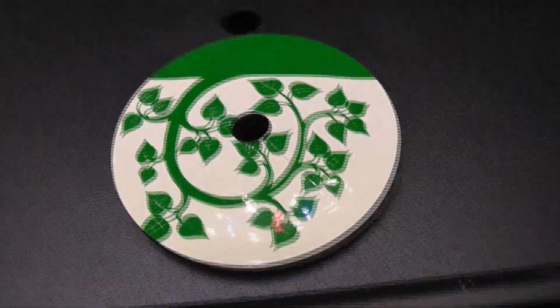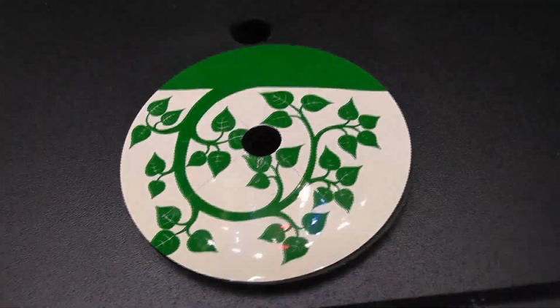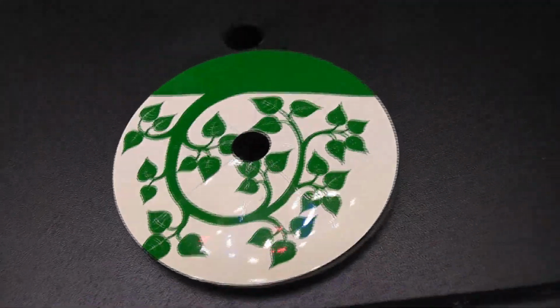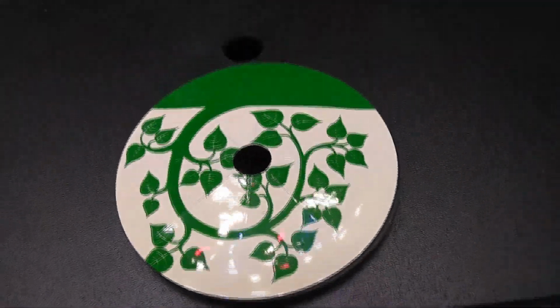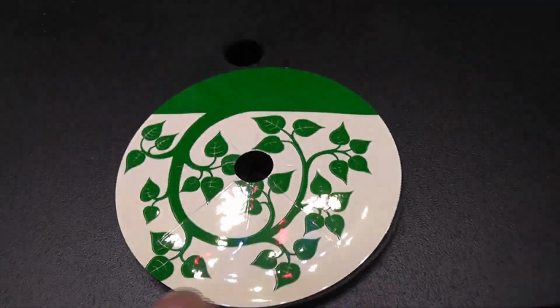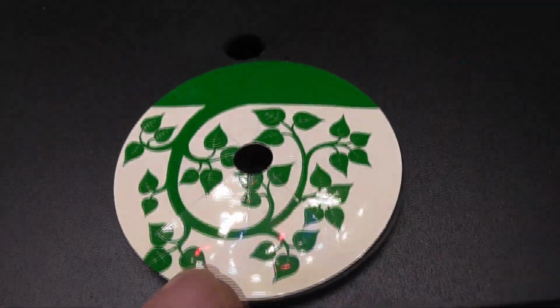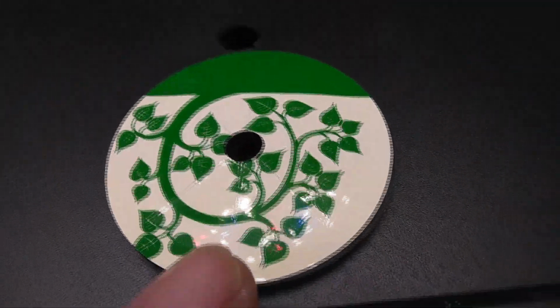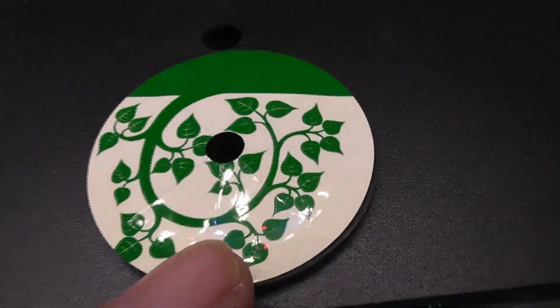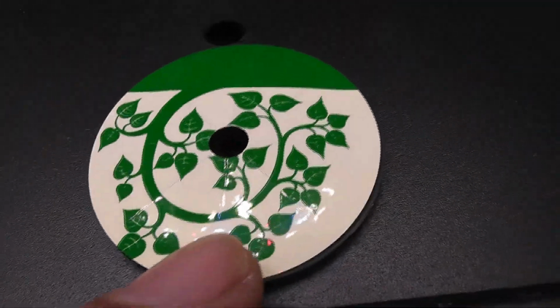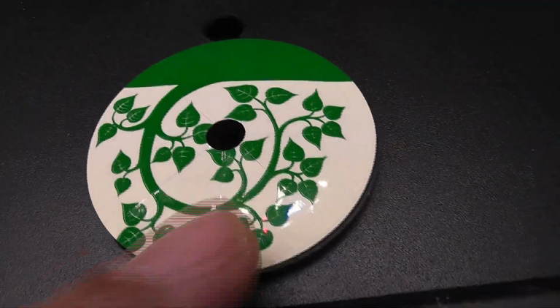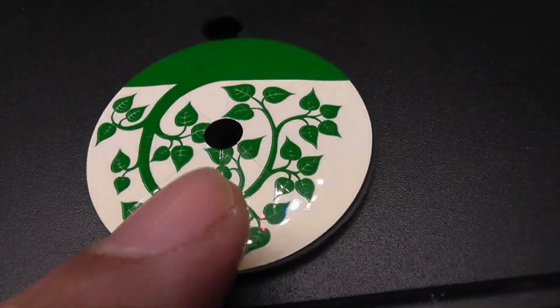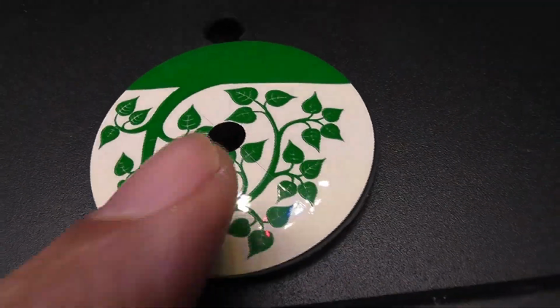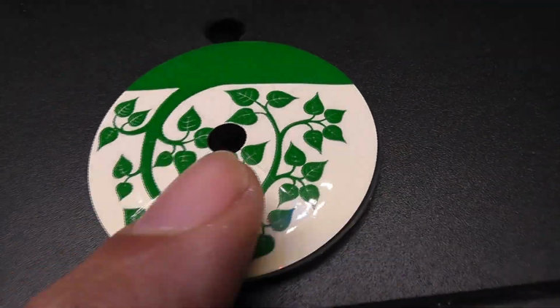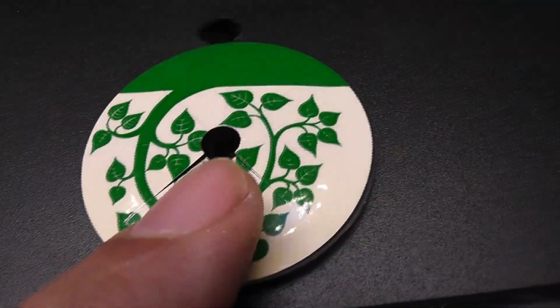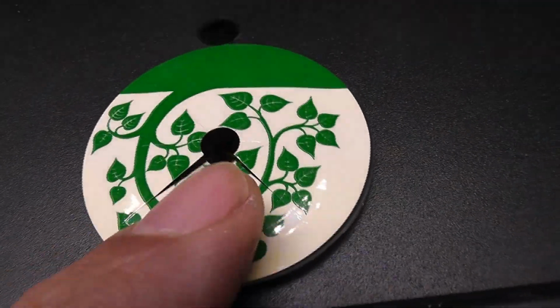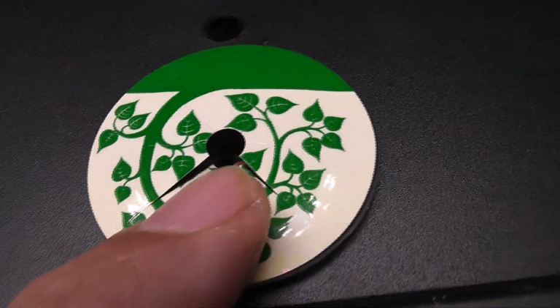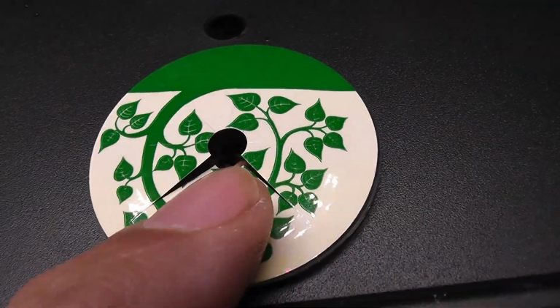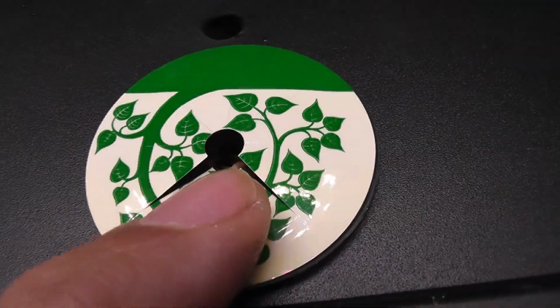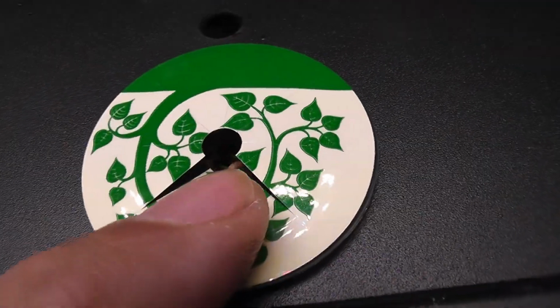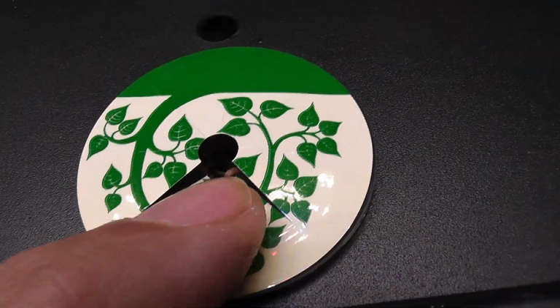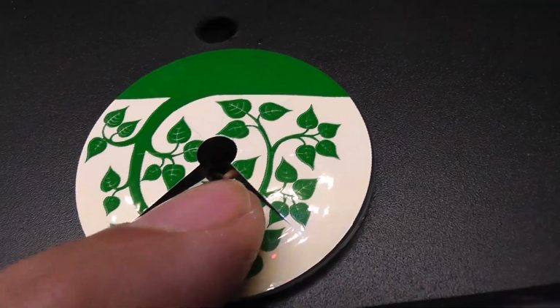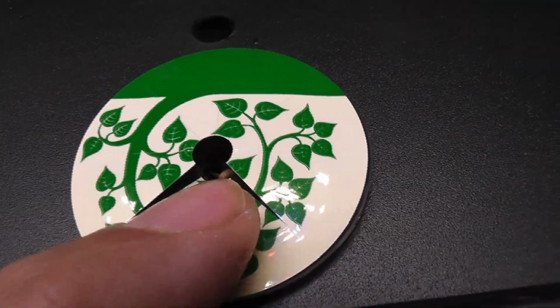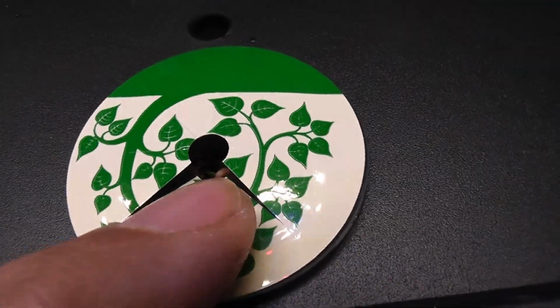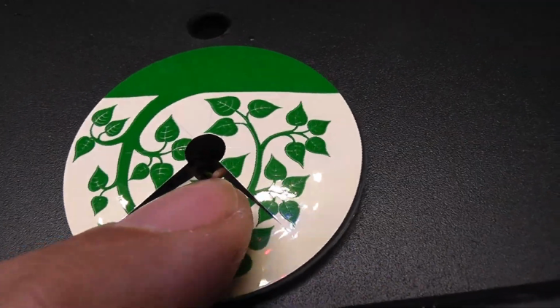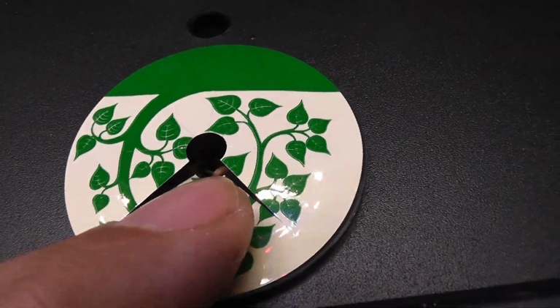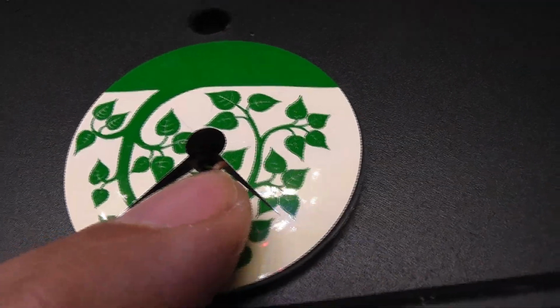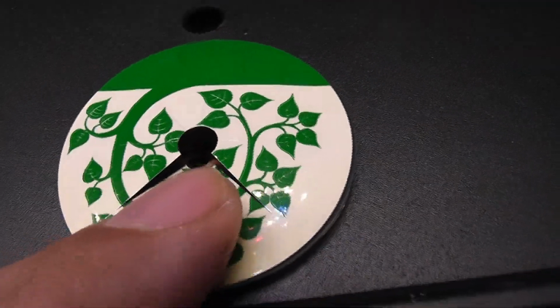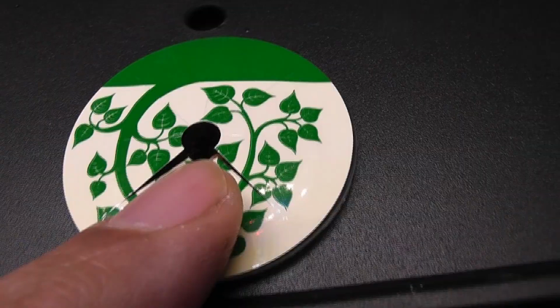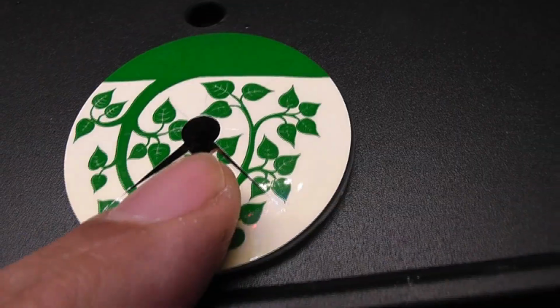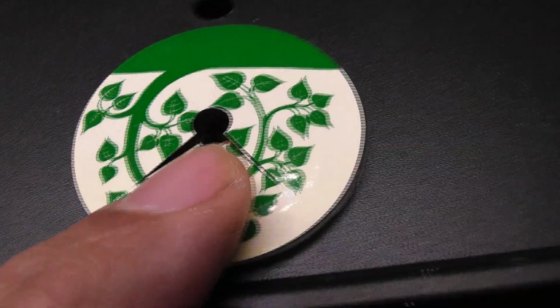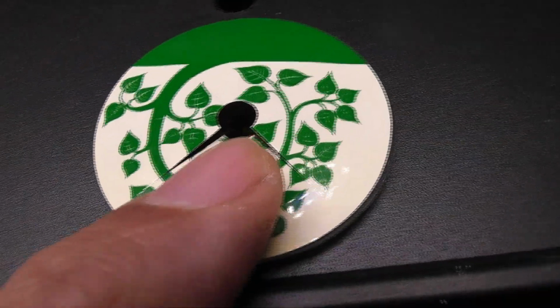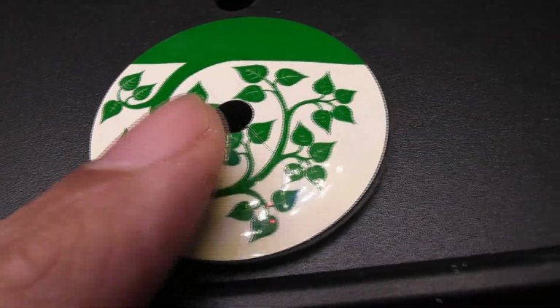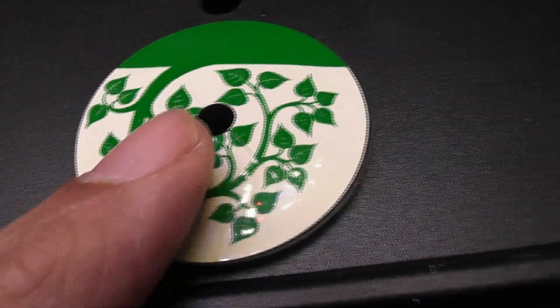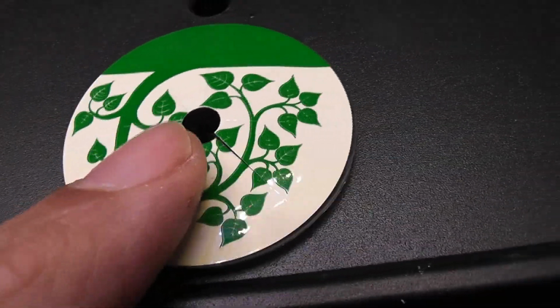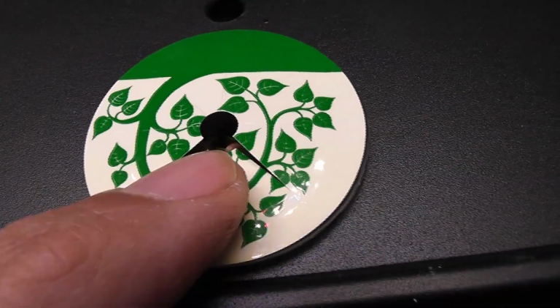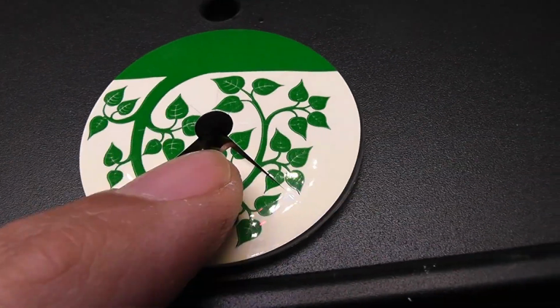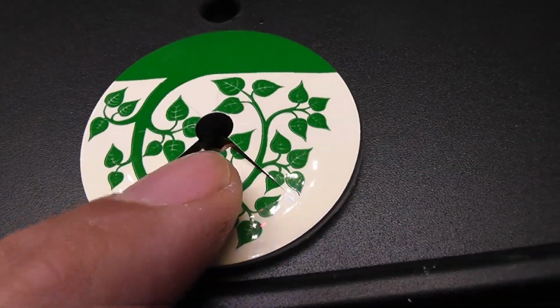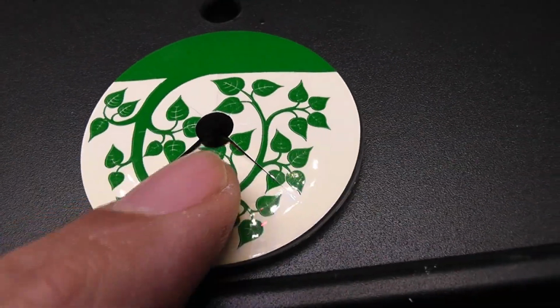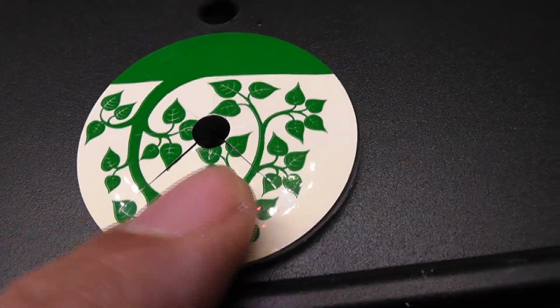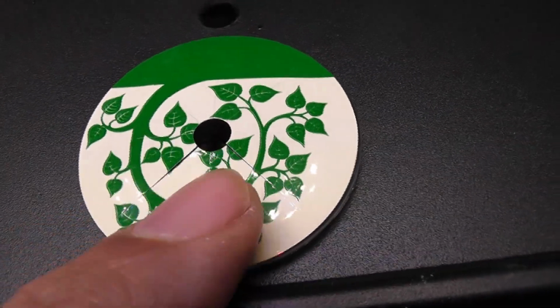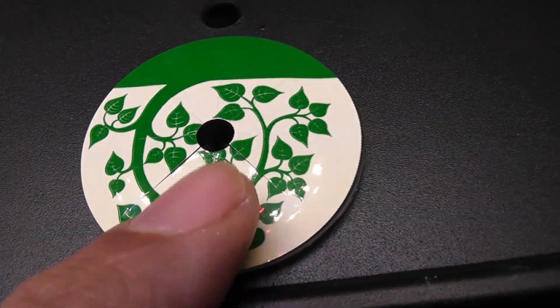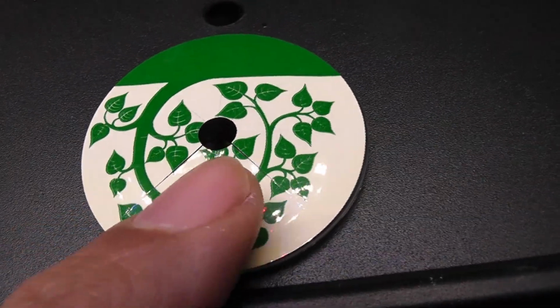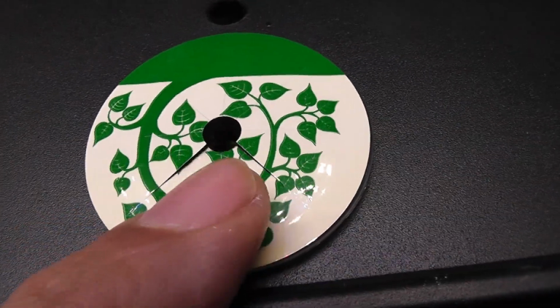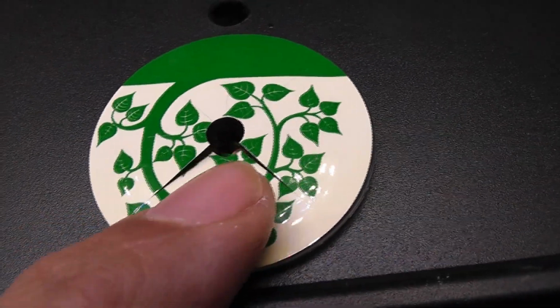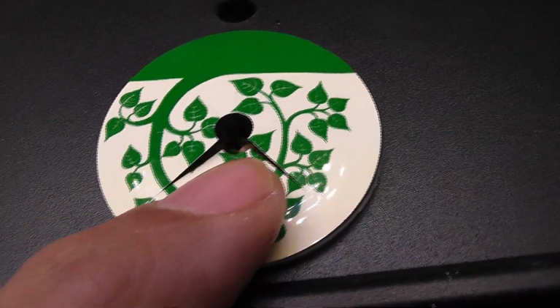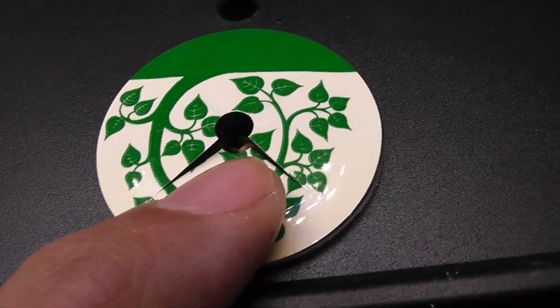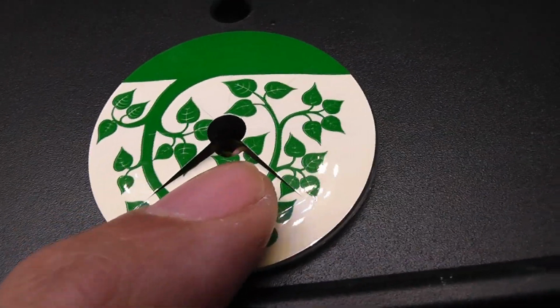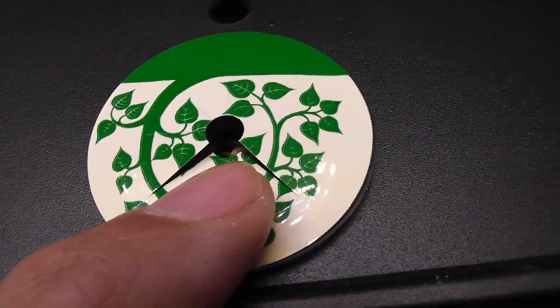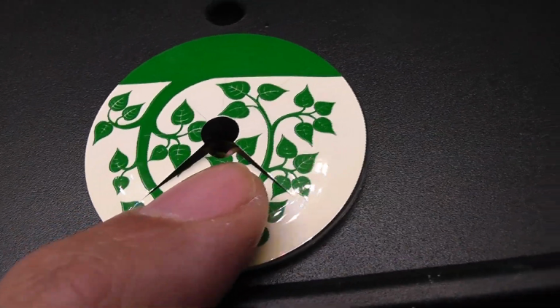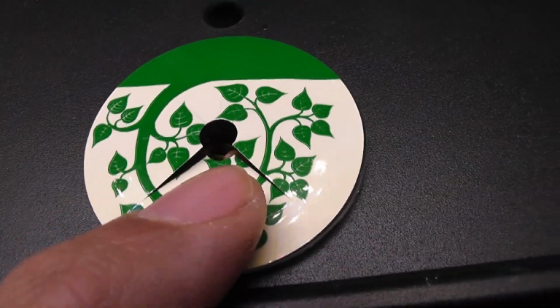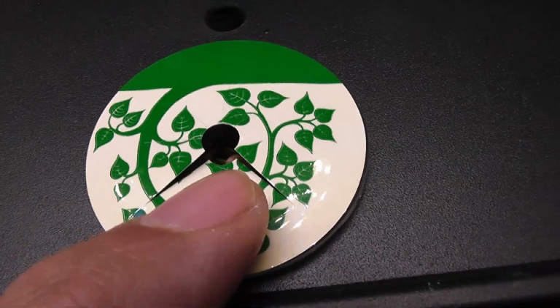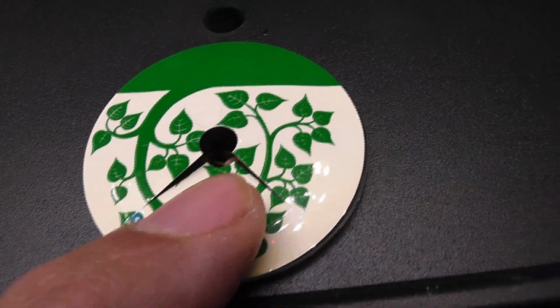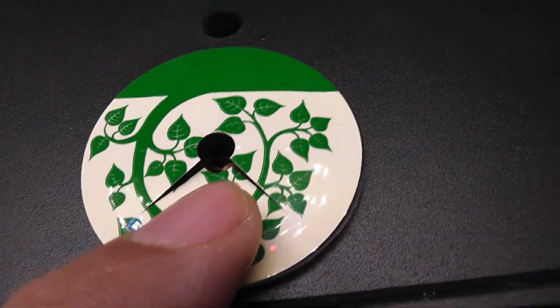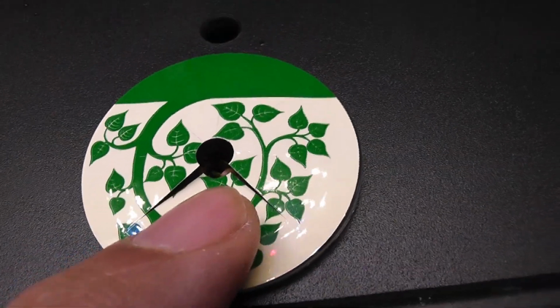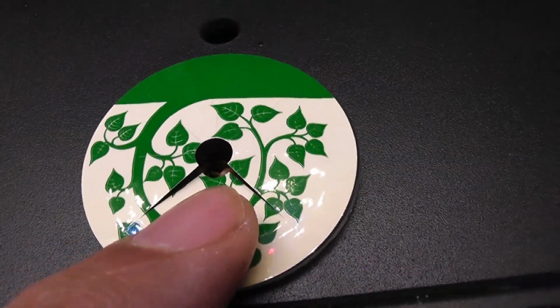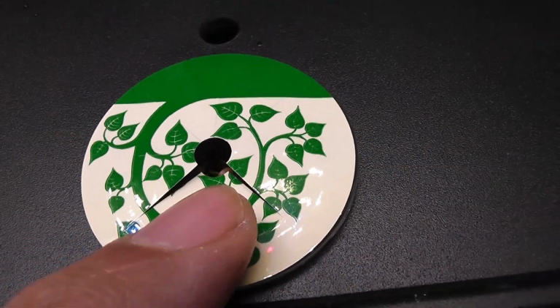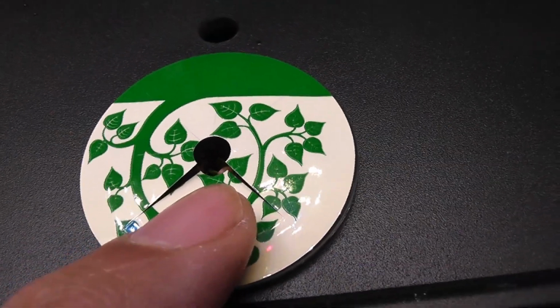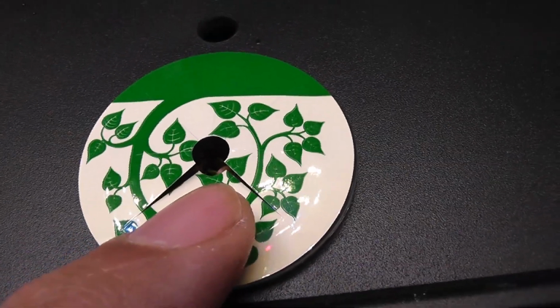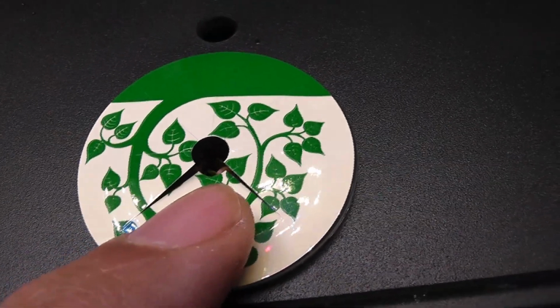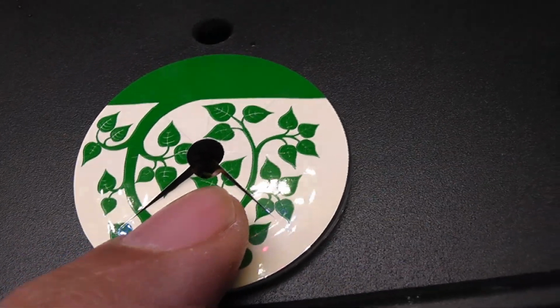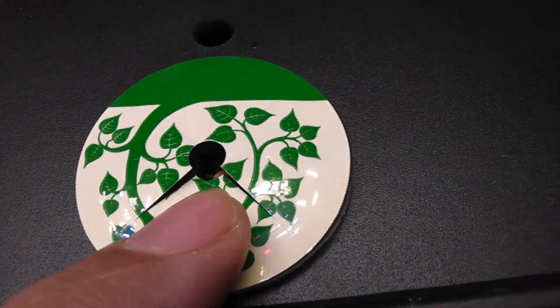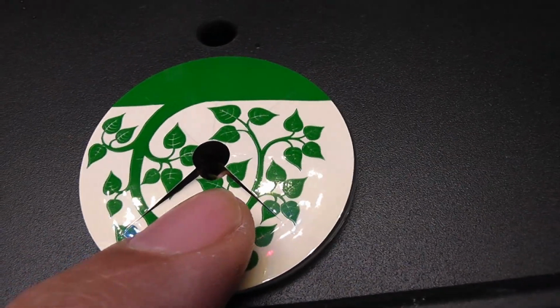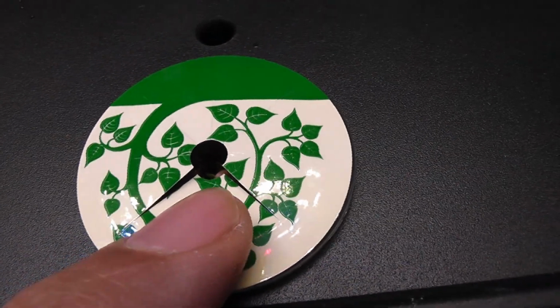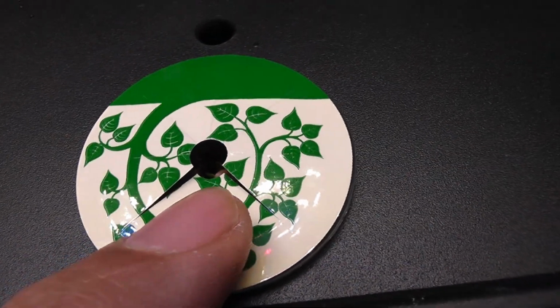This one is too small — I couldn't pull it all the way up. But I am going to watch it and pull it out if needed.